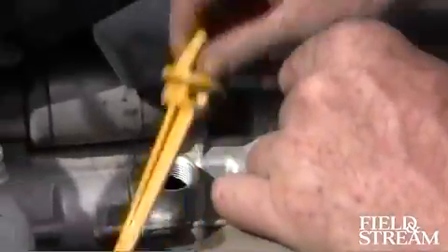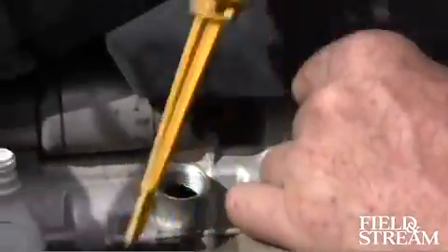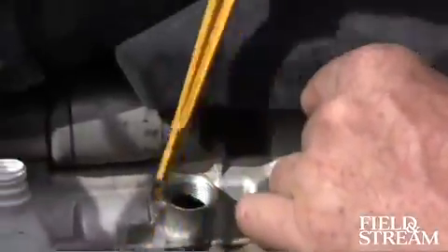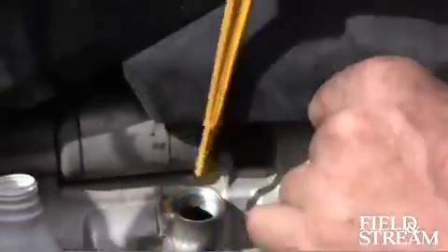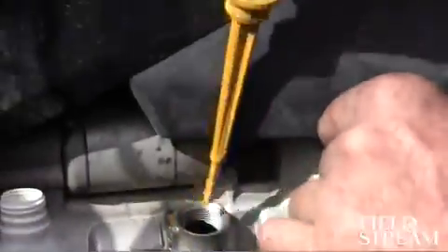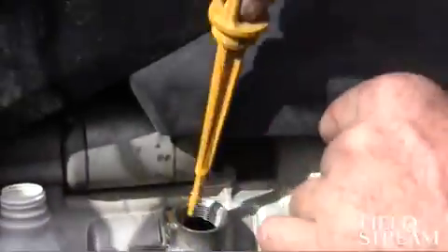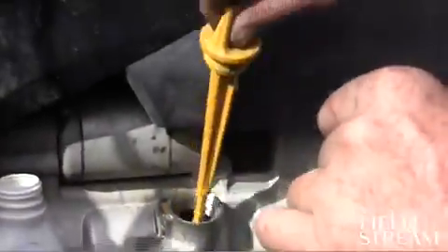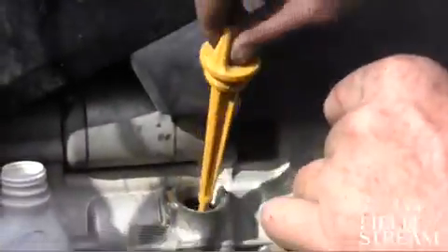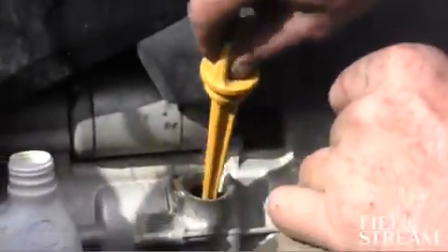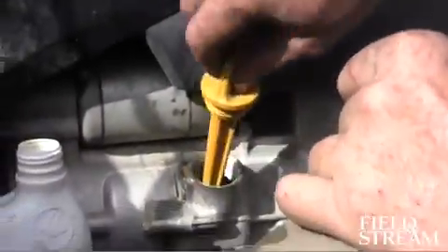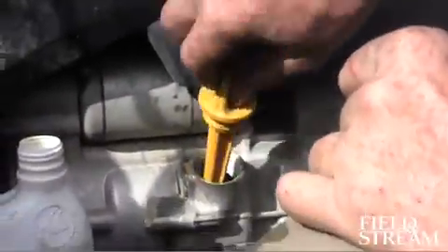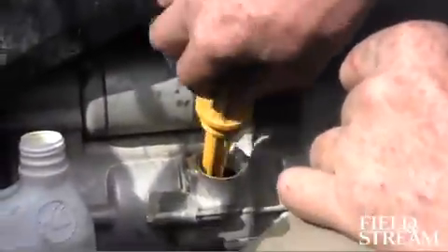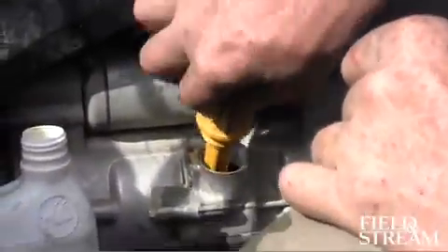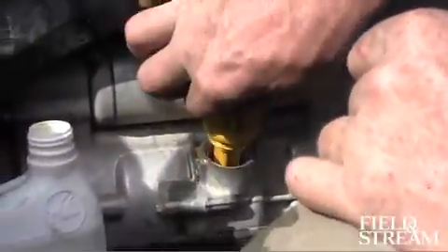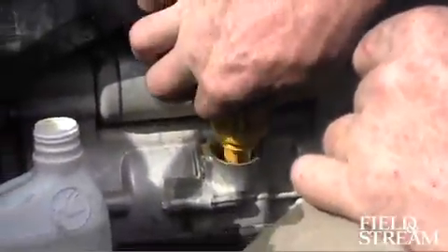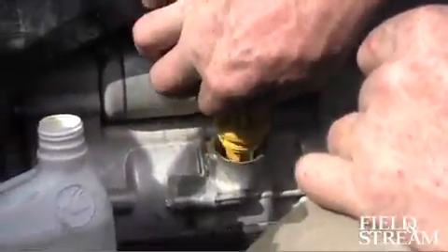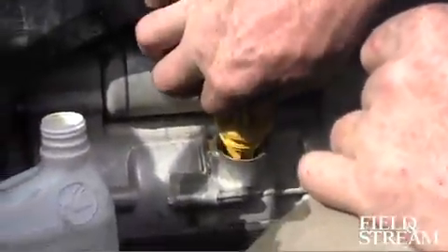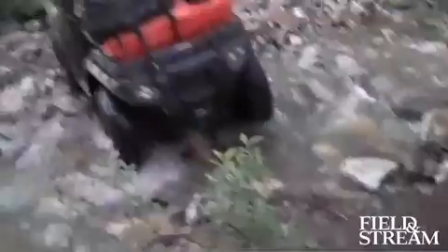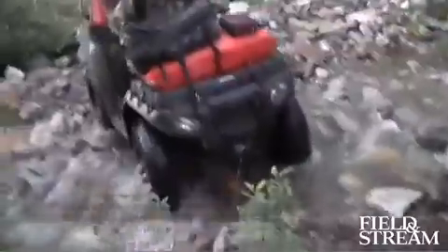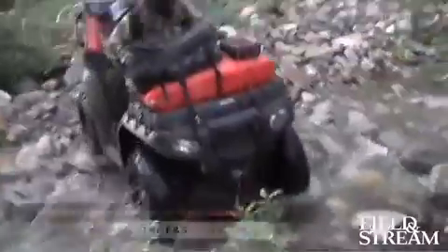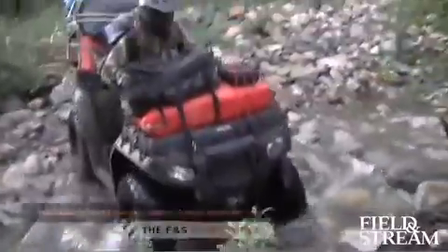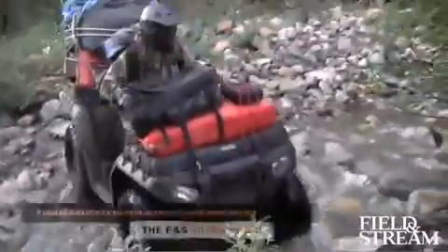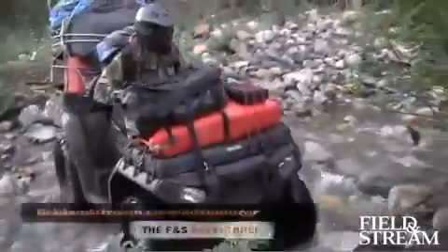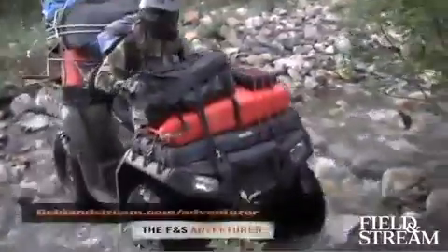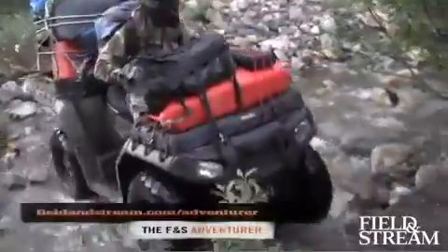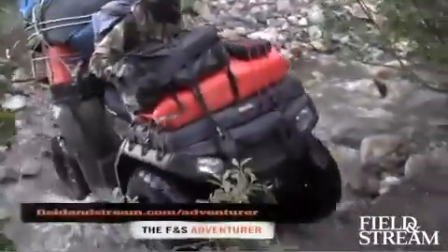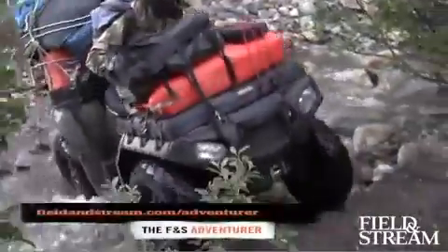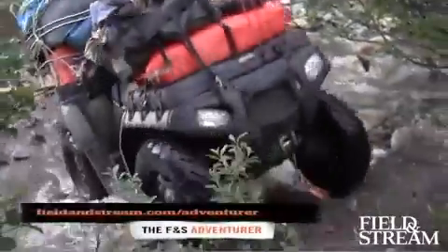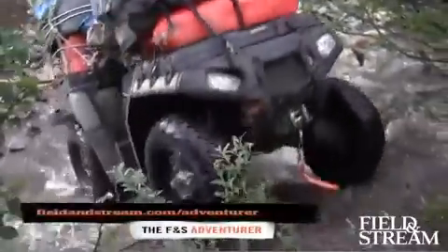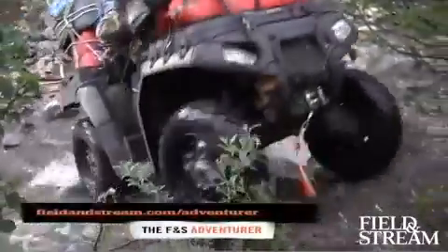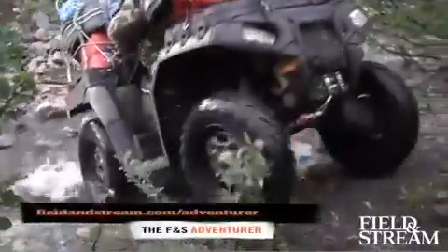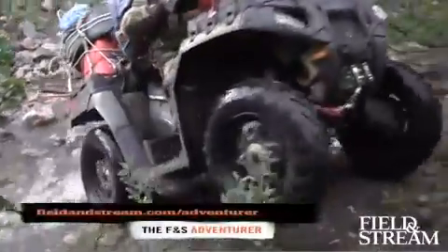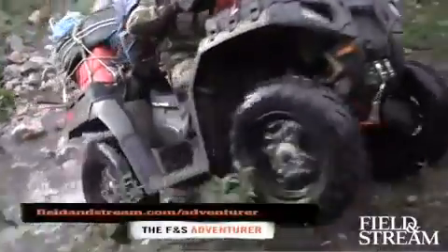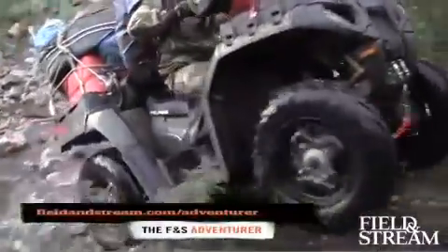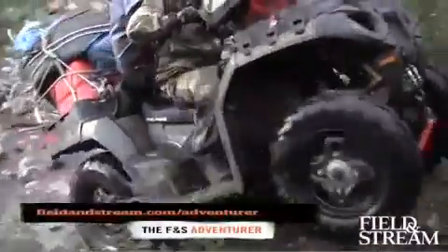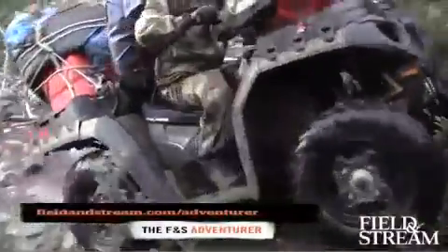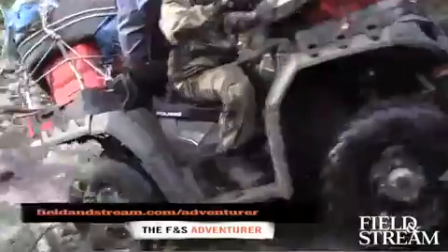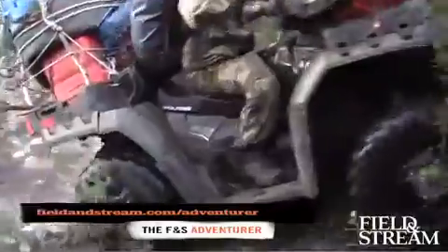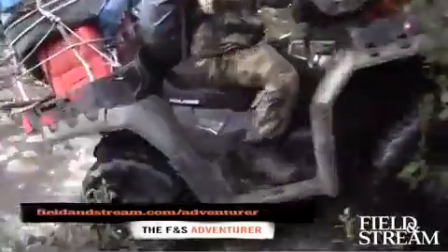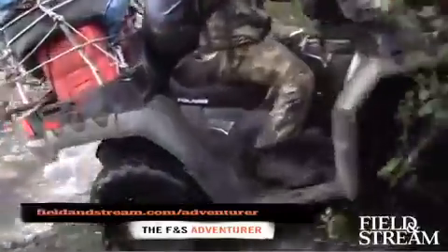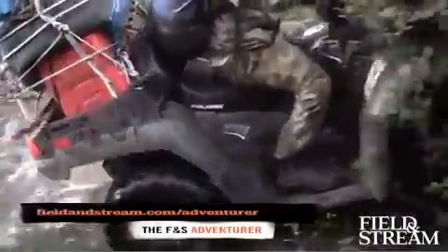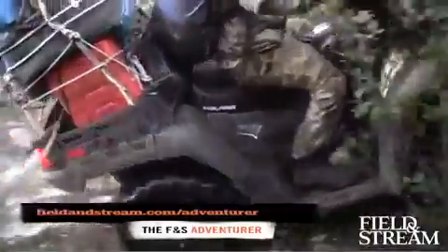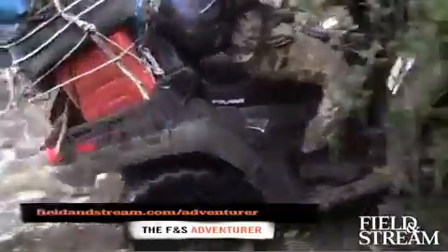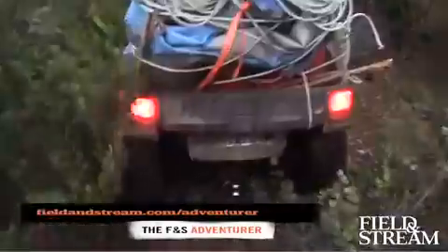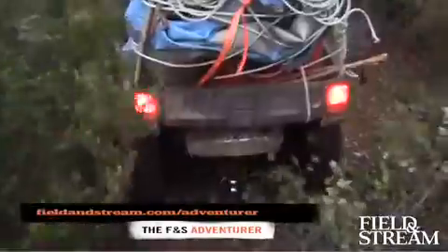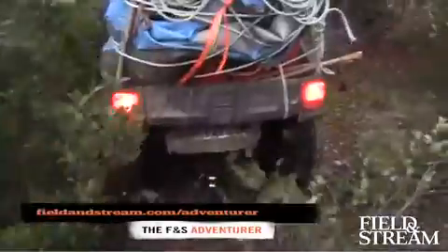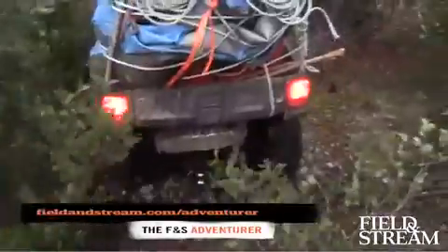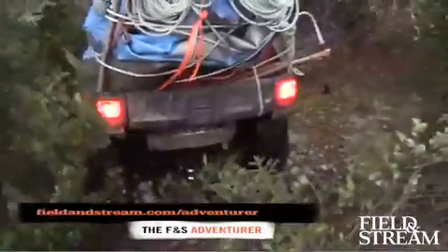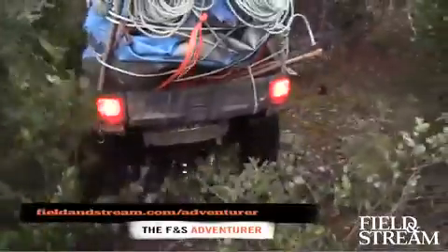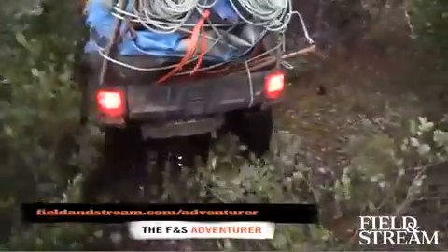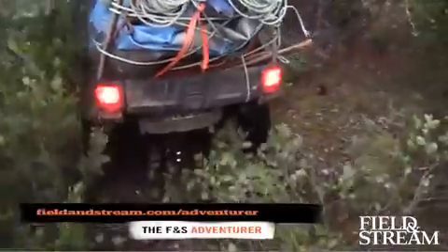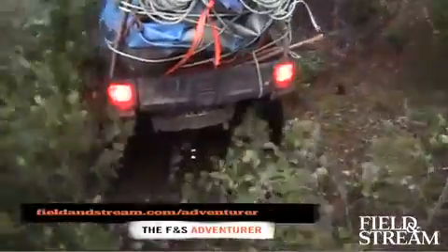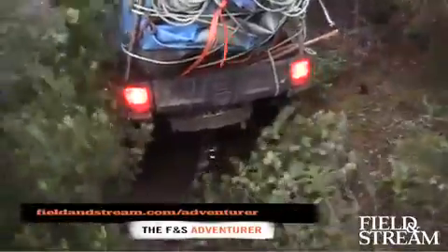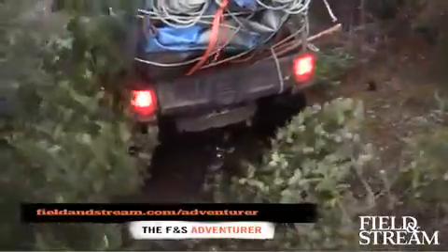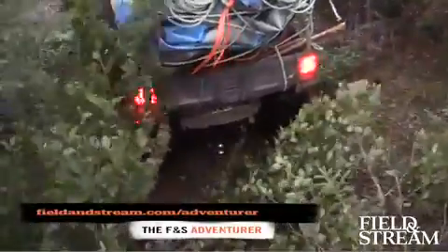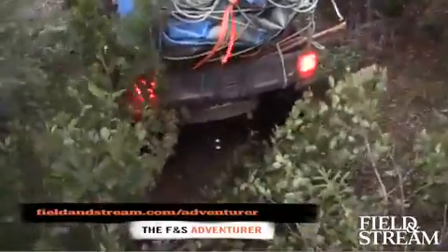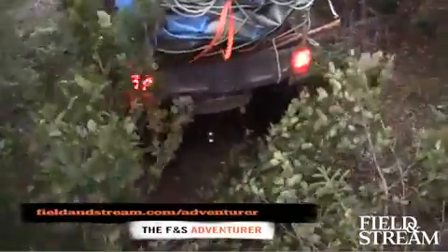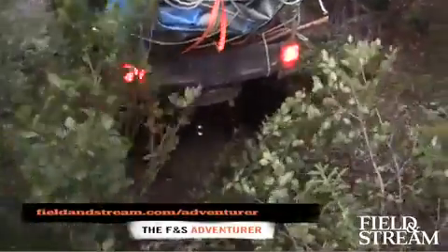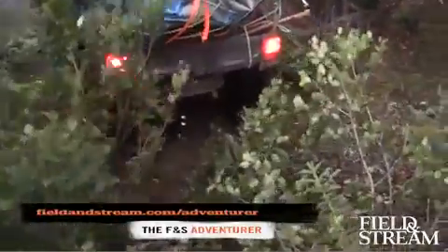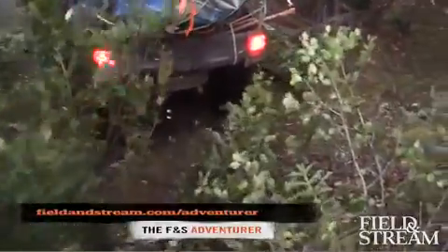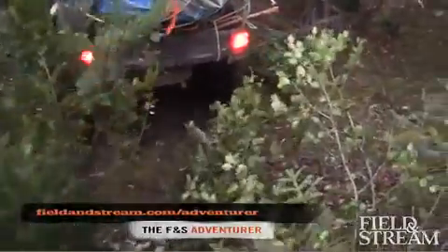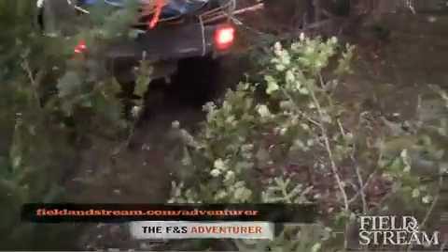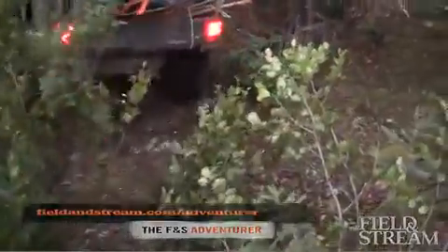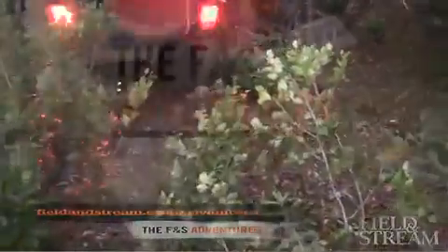For the complete story, log on to fieldandstream.com forward slash adventure. Alright, pull off.